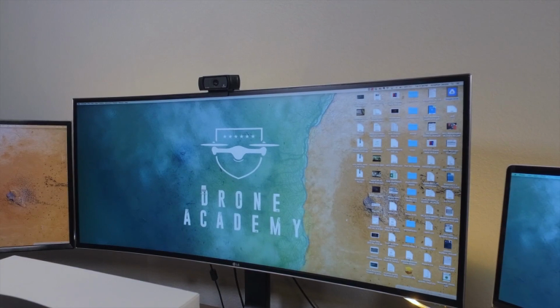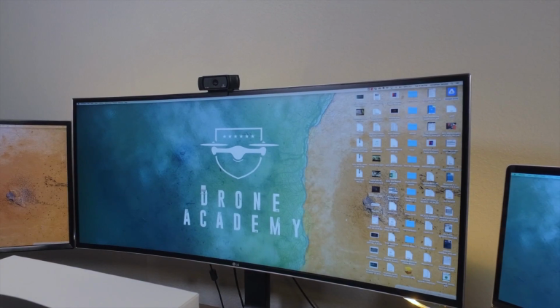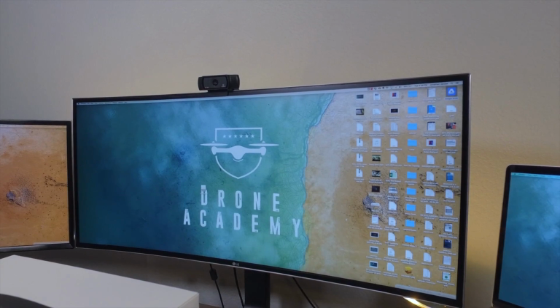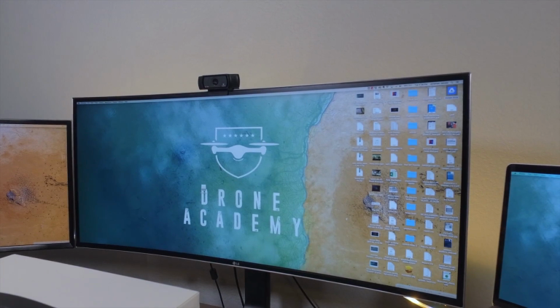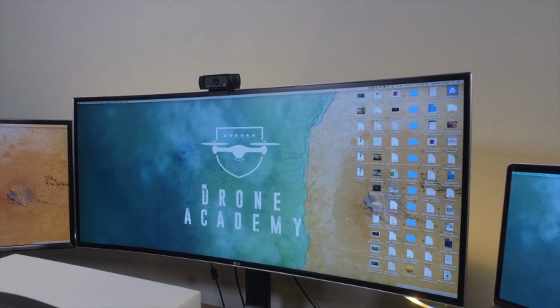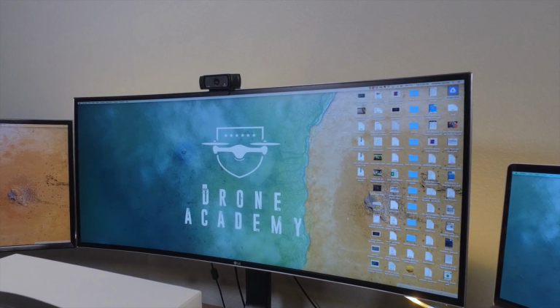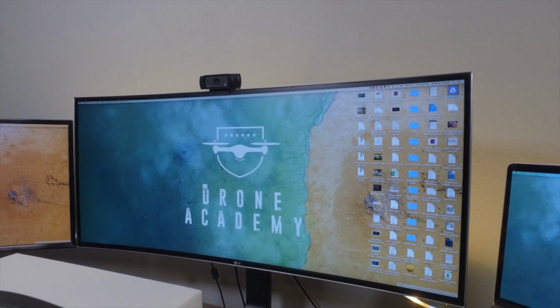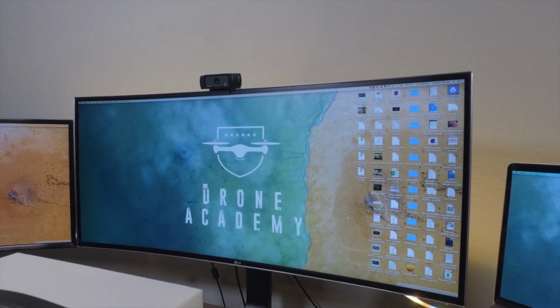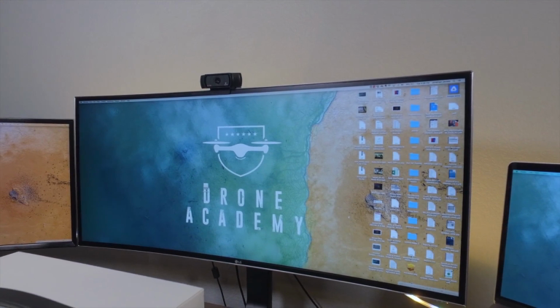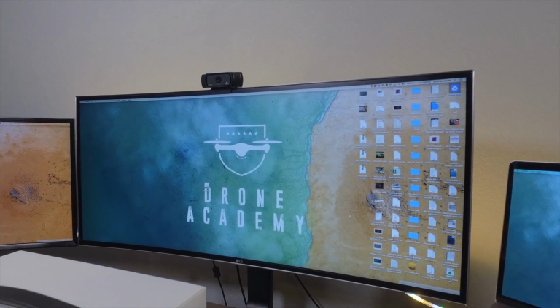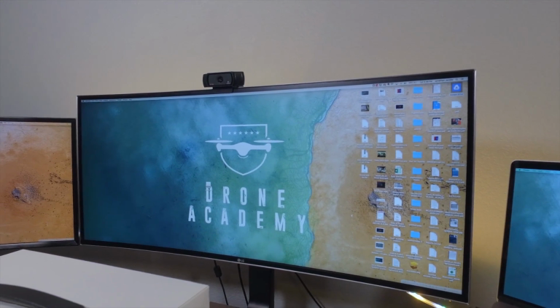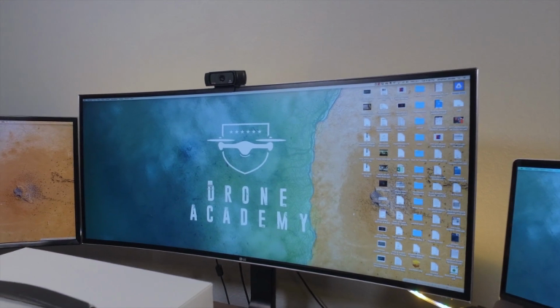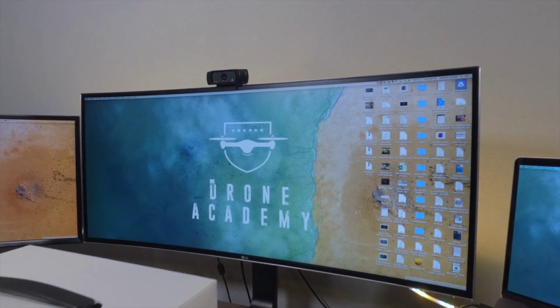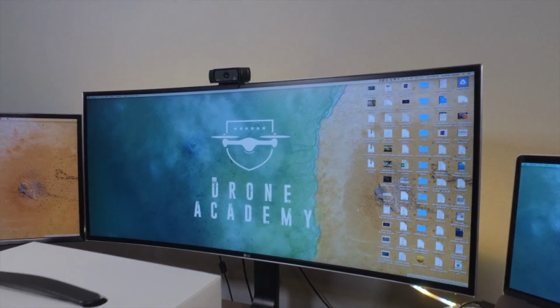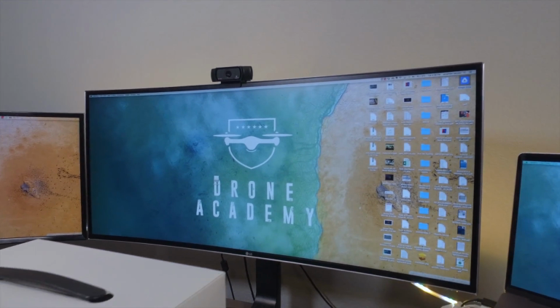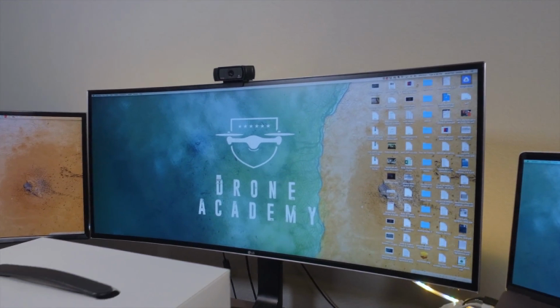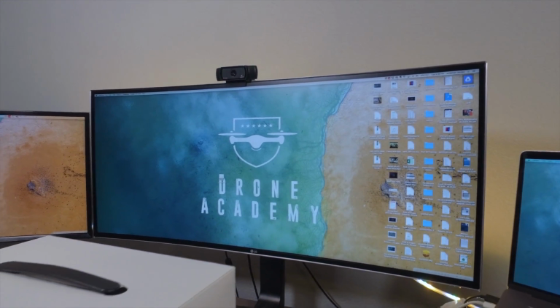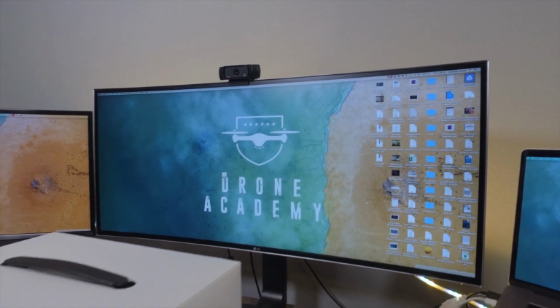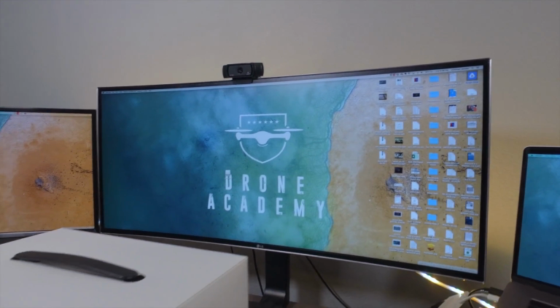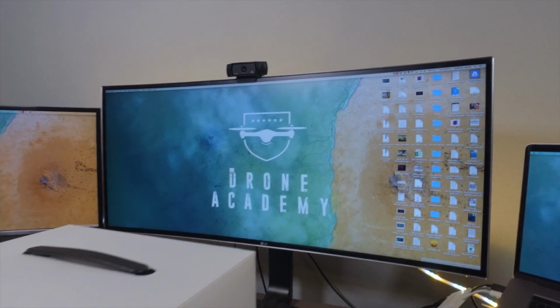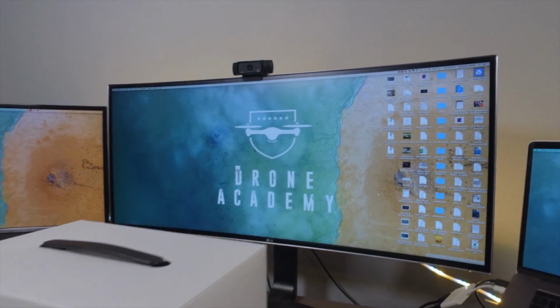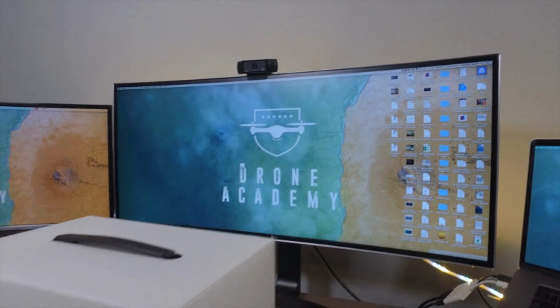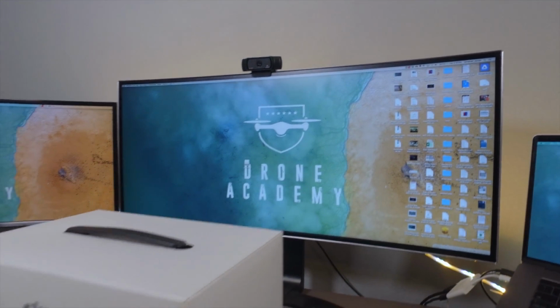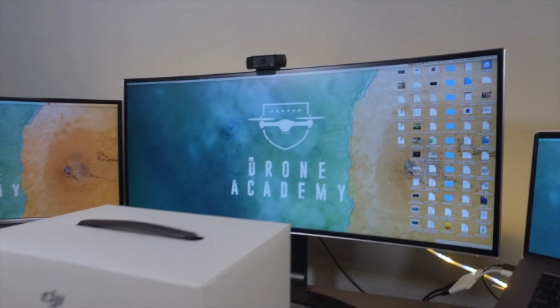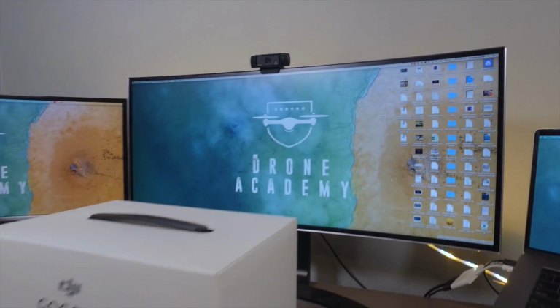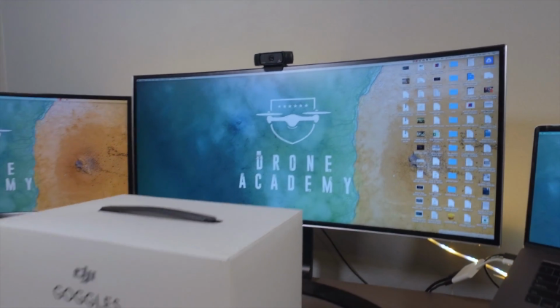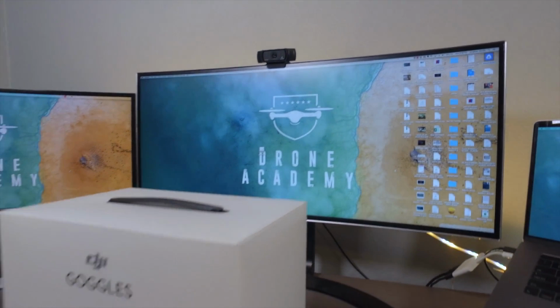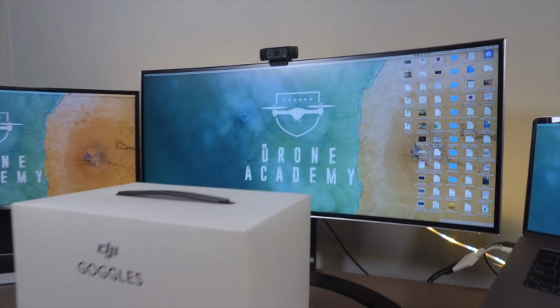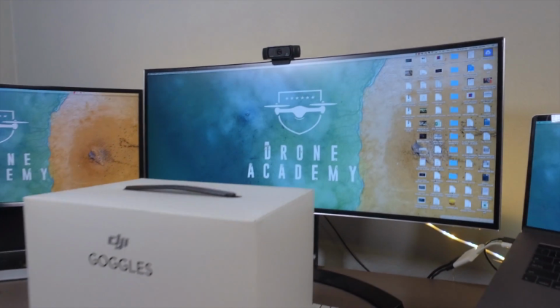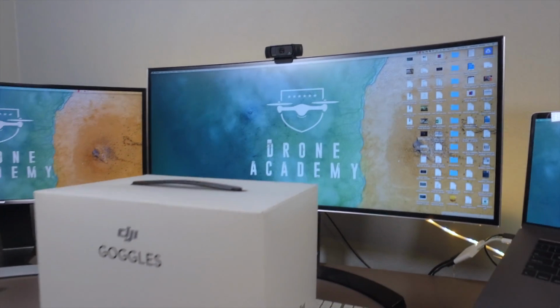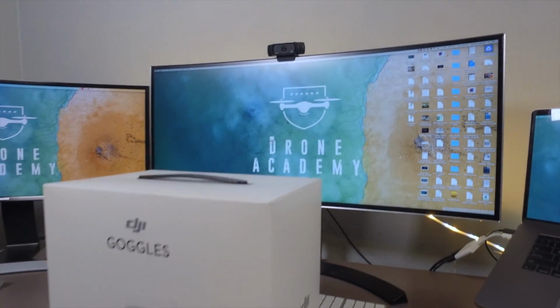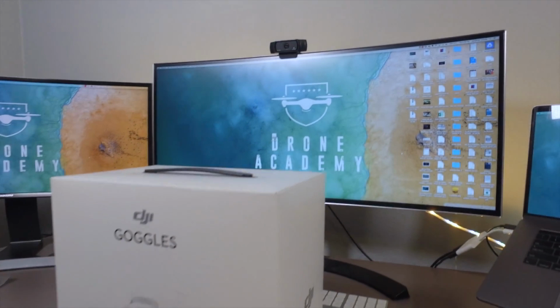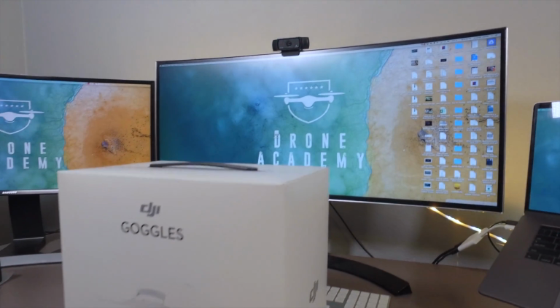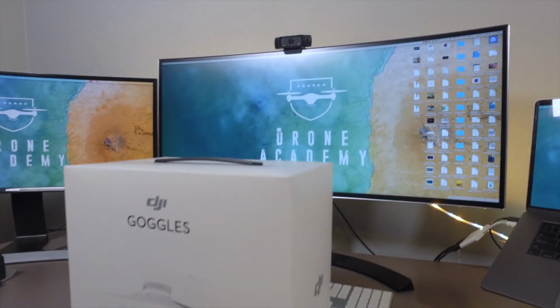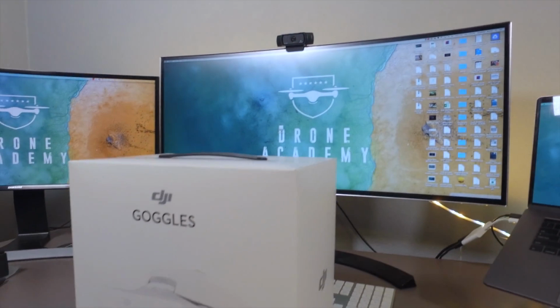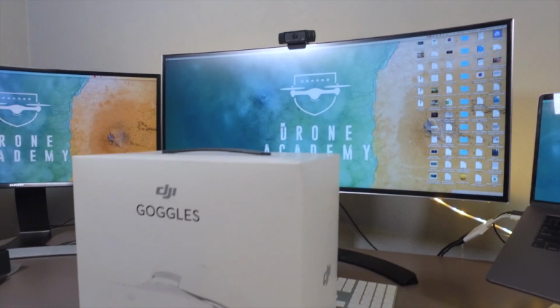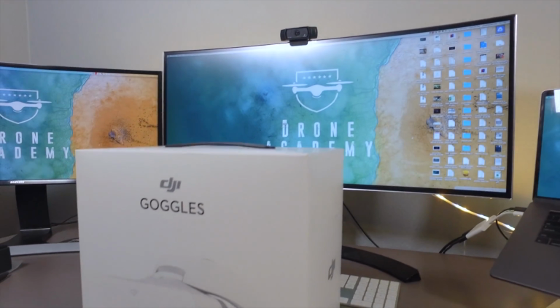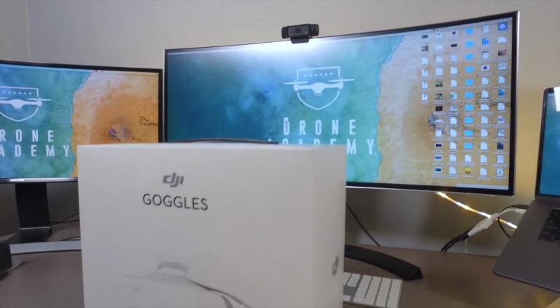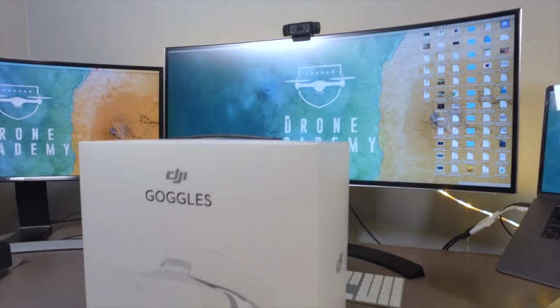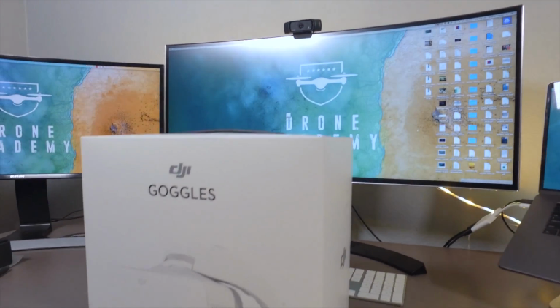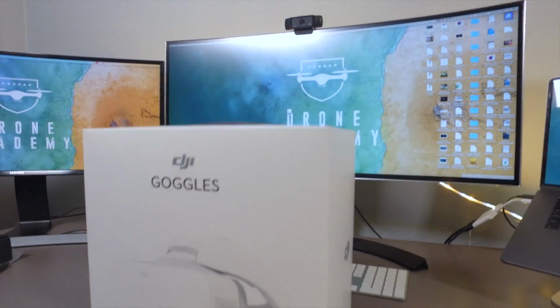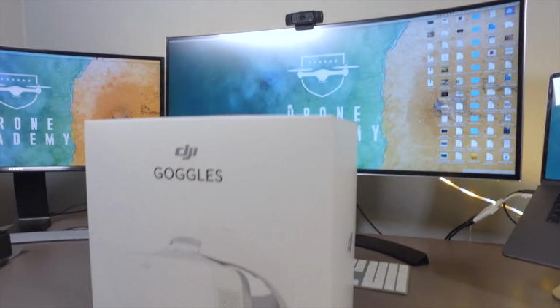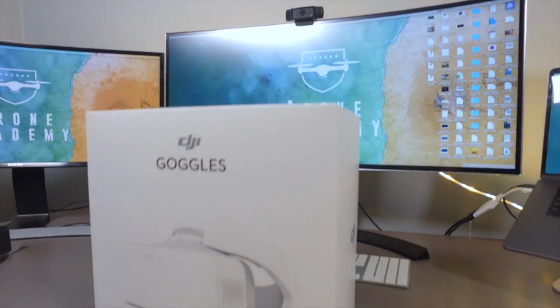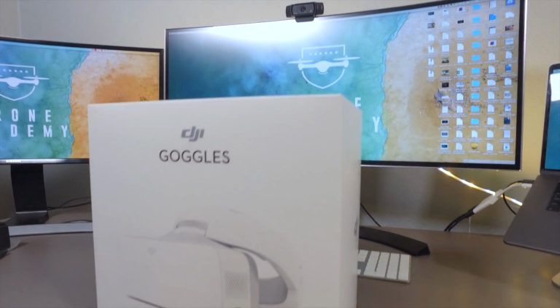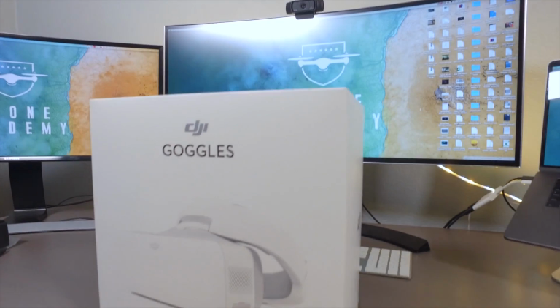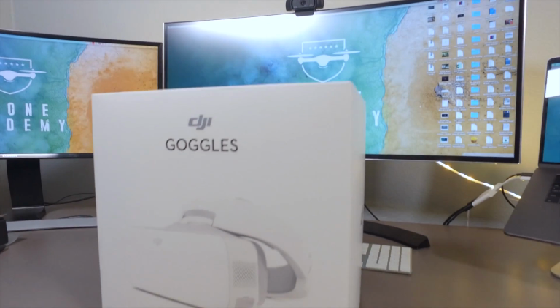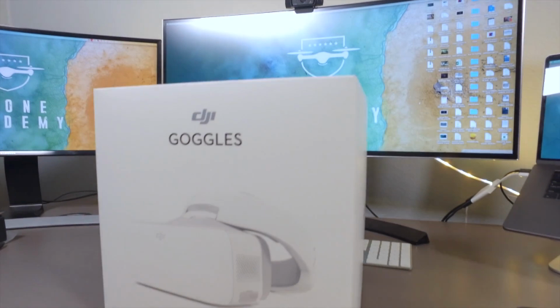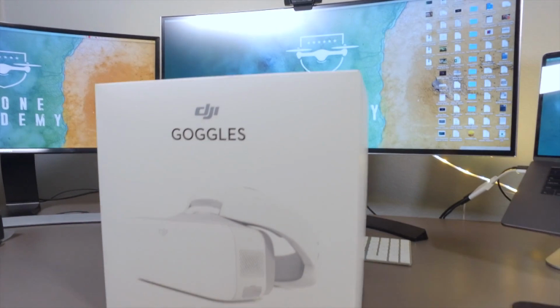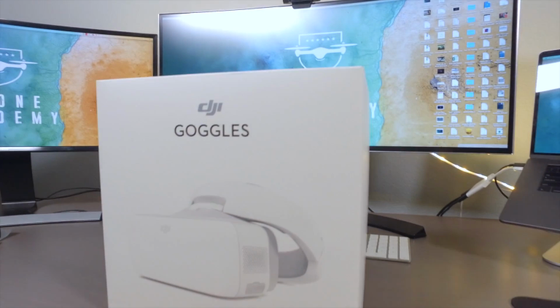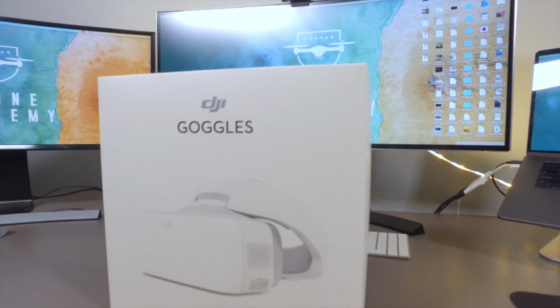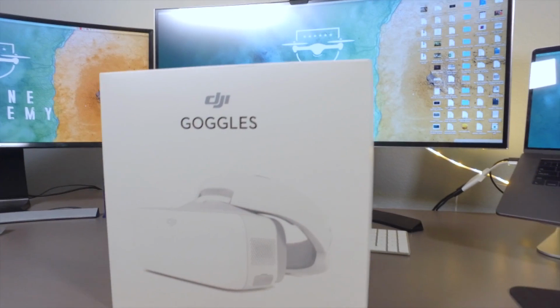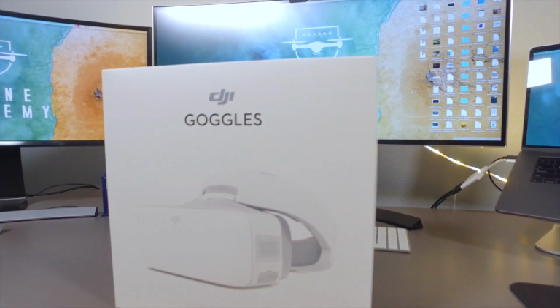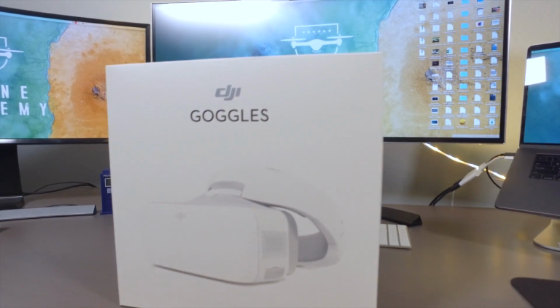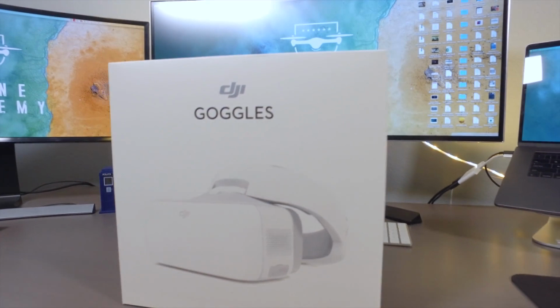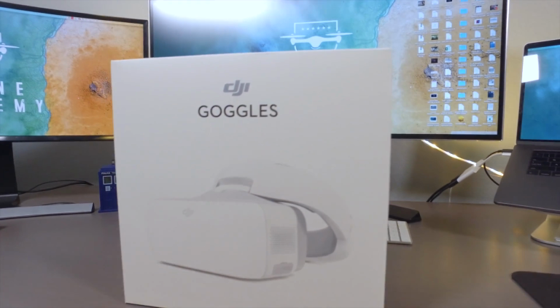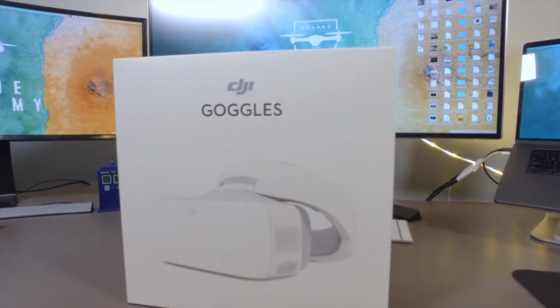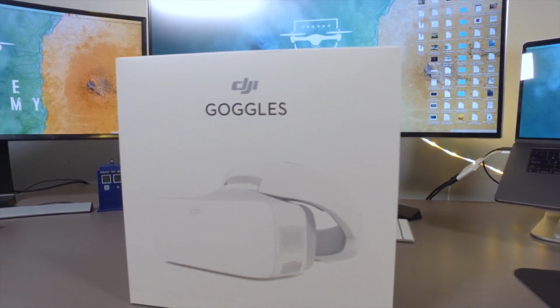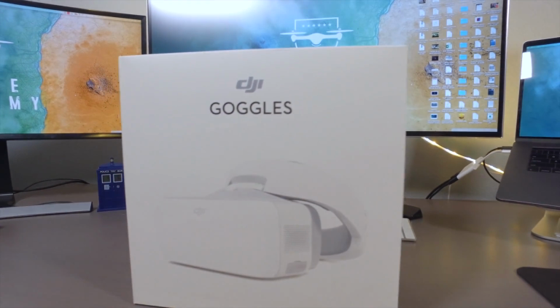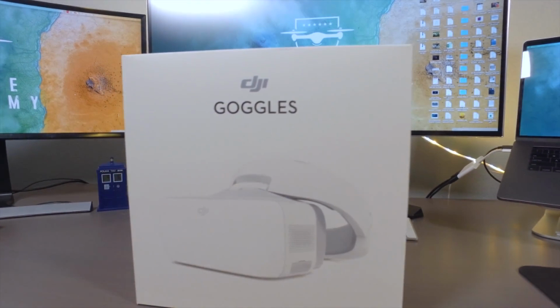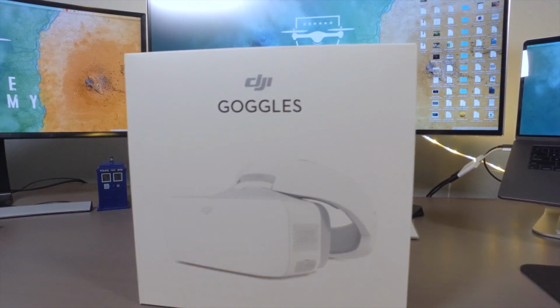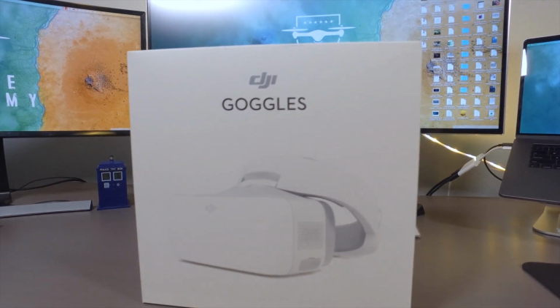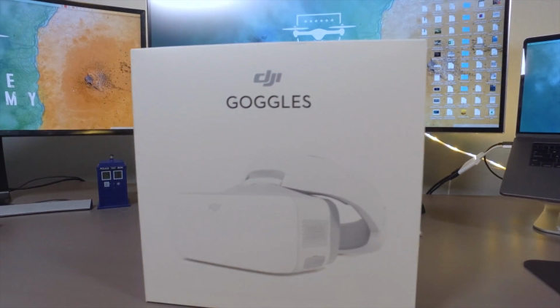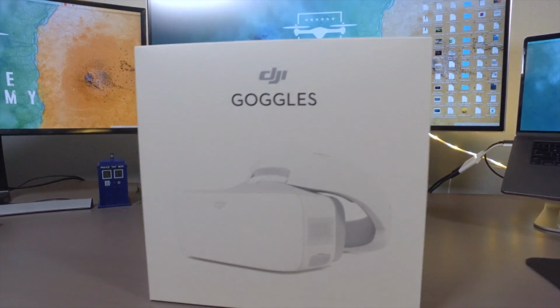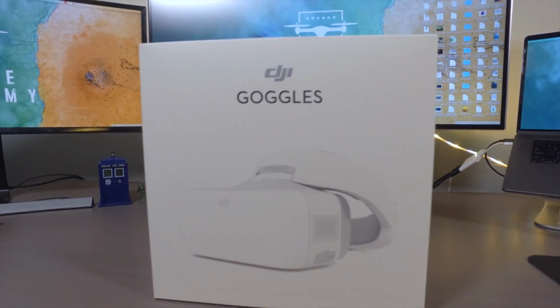Welcome to Drone Academy. Today we're going to take a quick look at something I've been excited to get my hands on: the DJI Goggles.